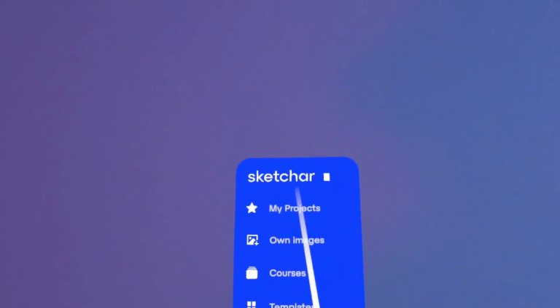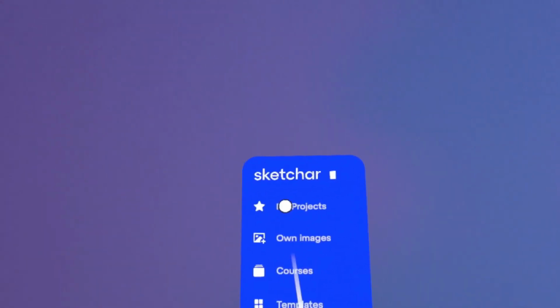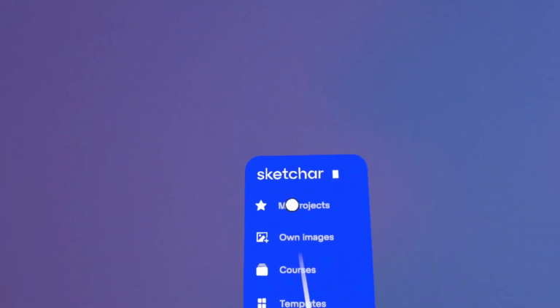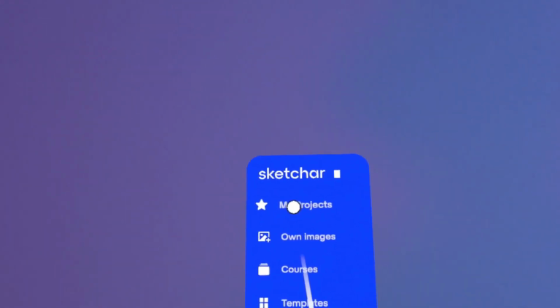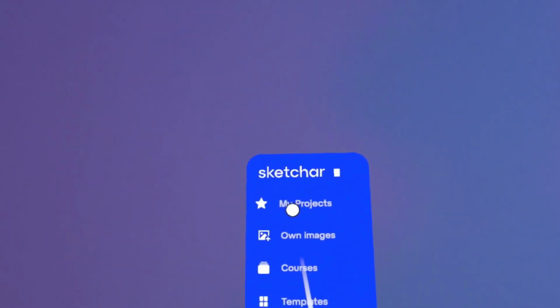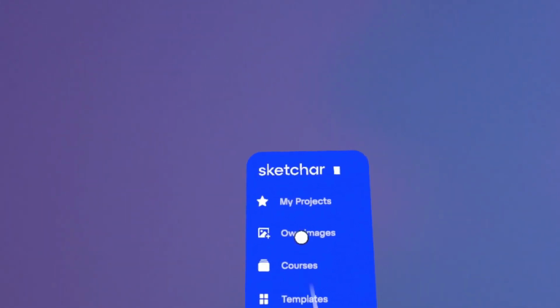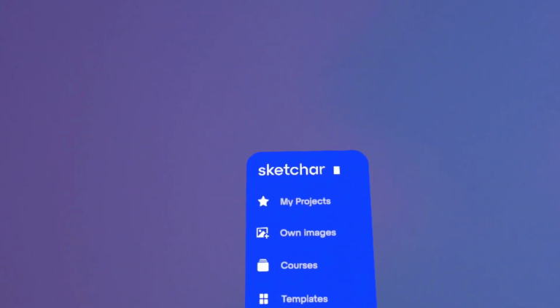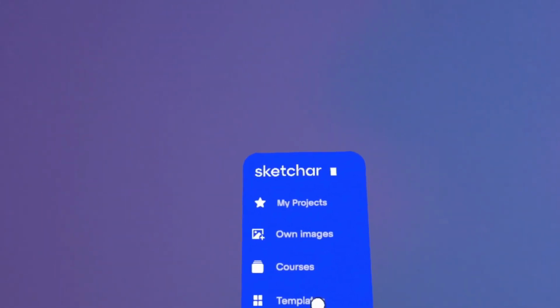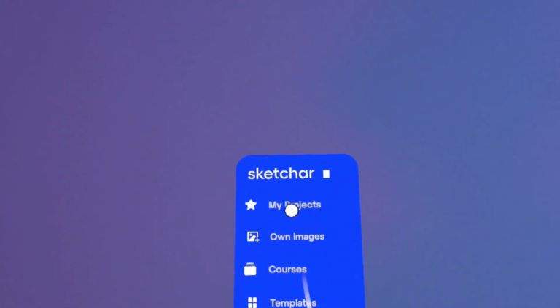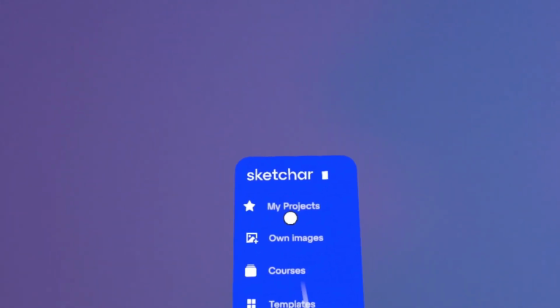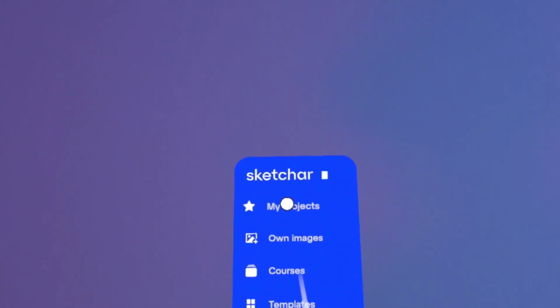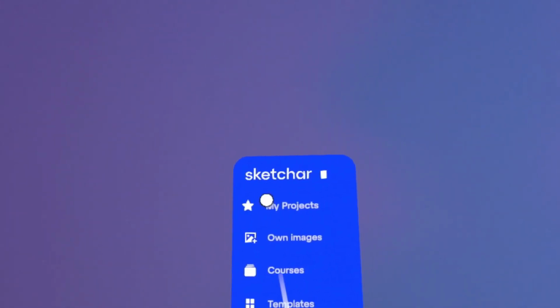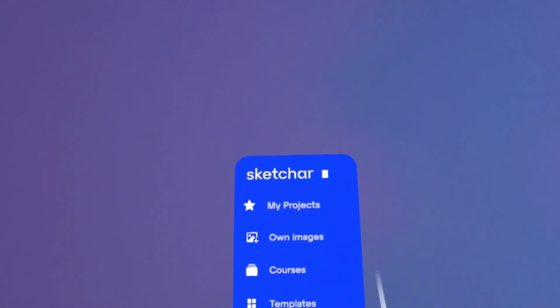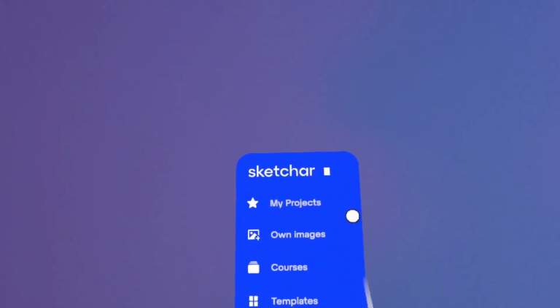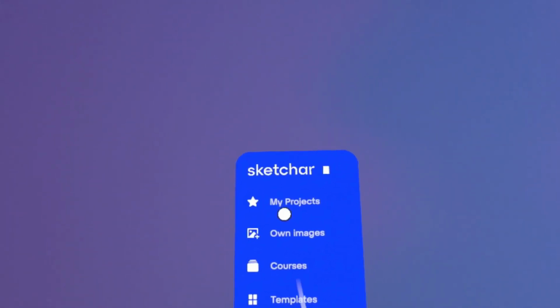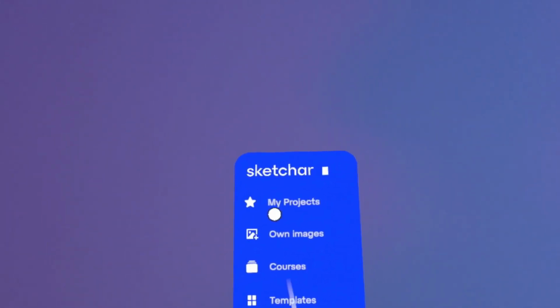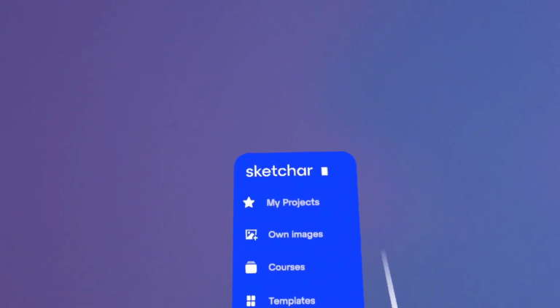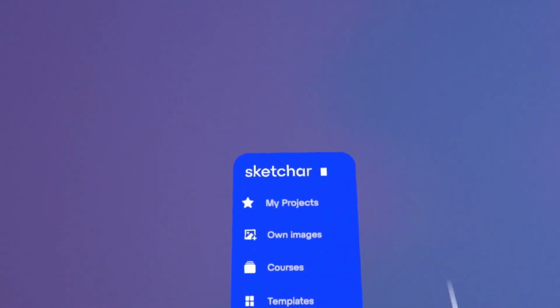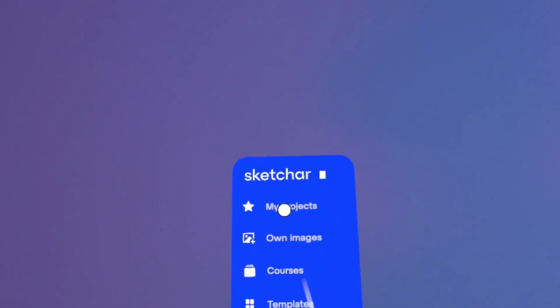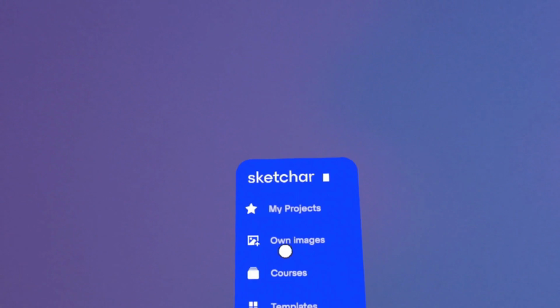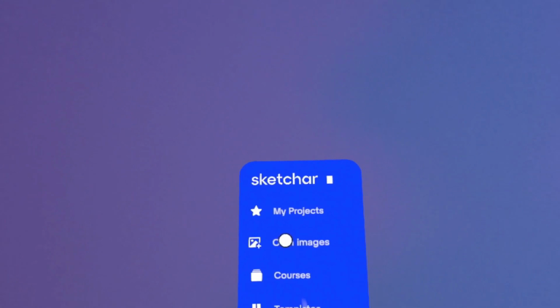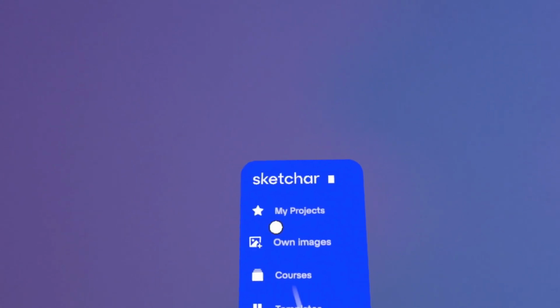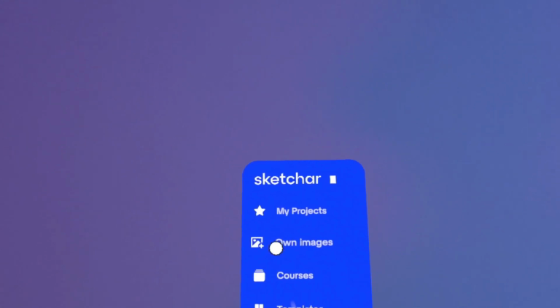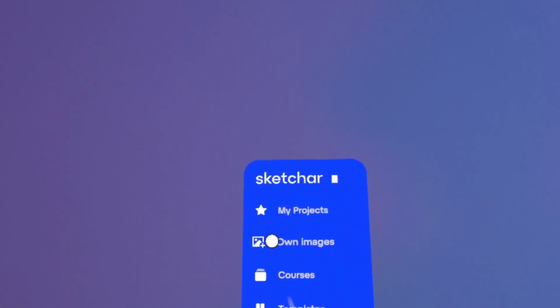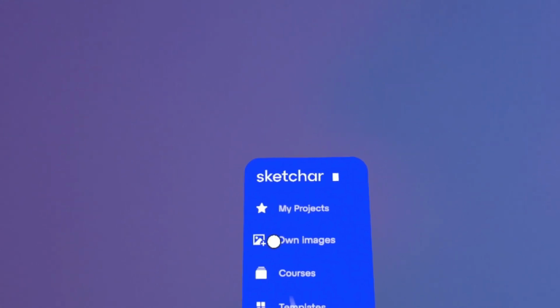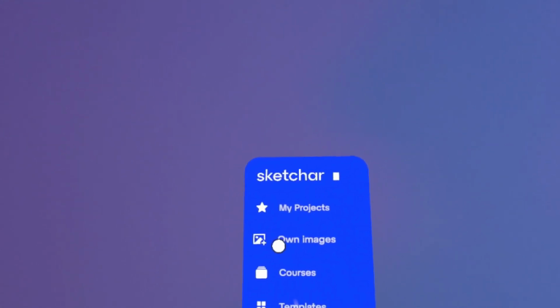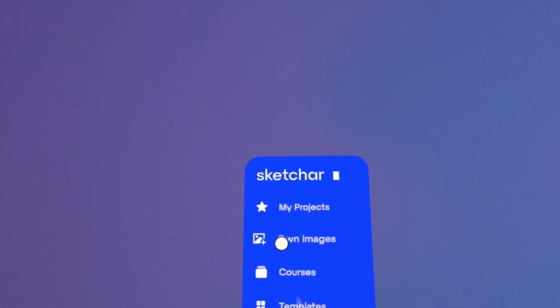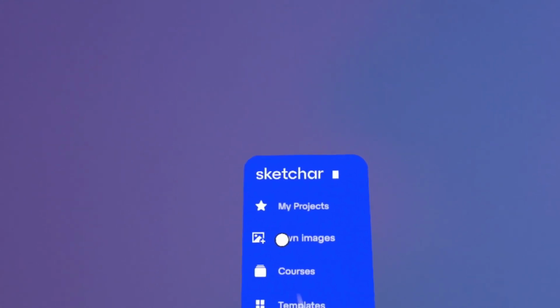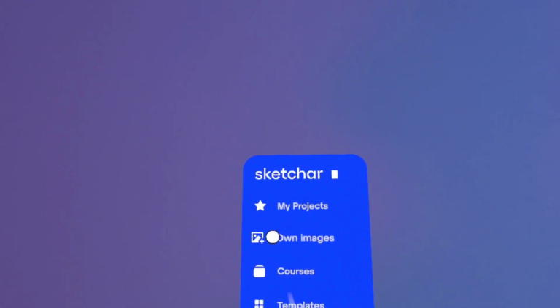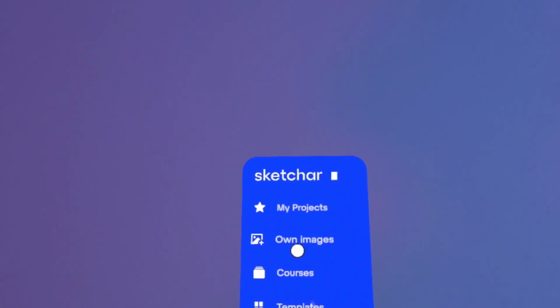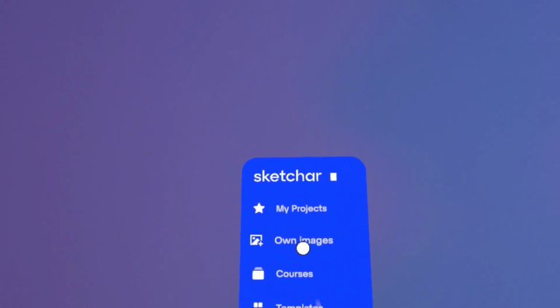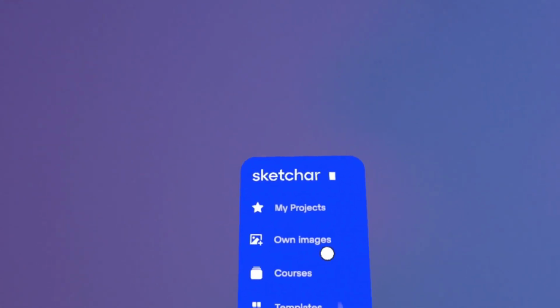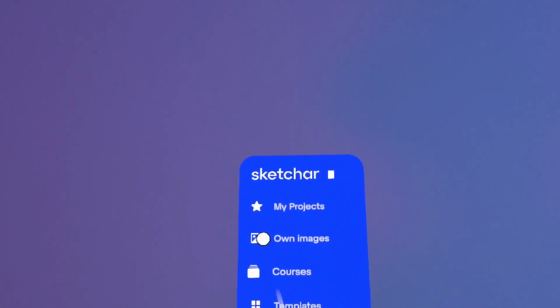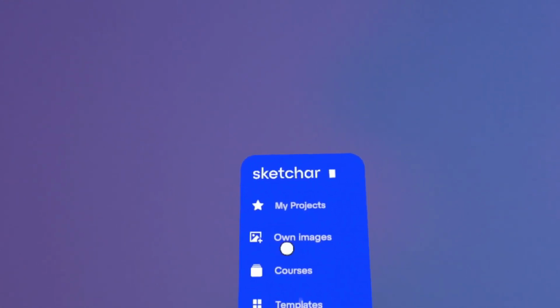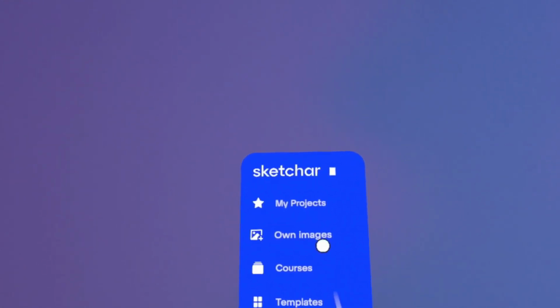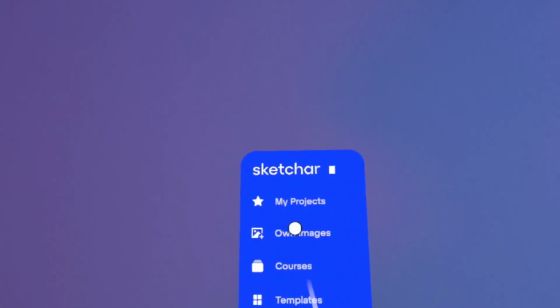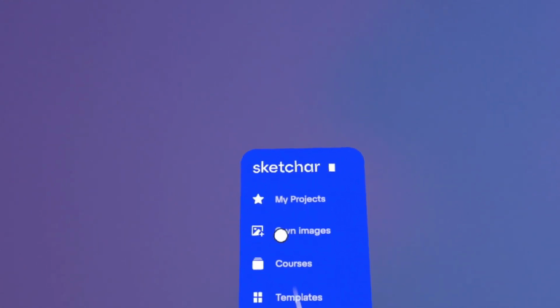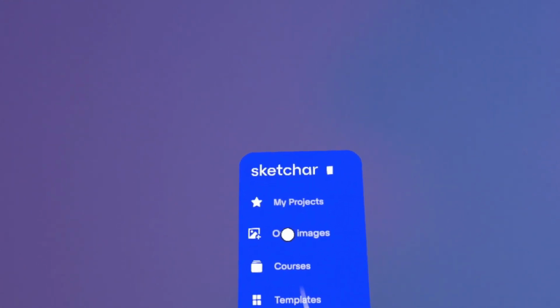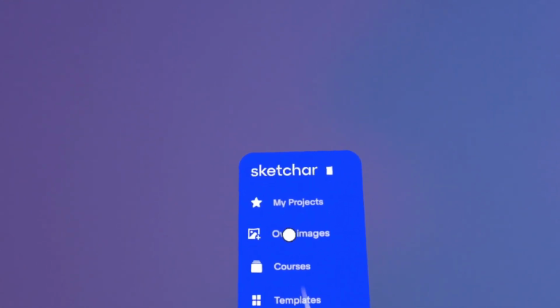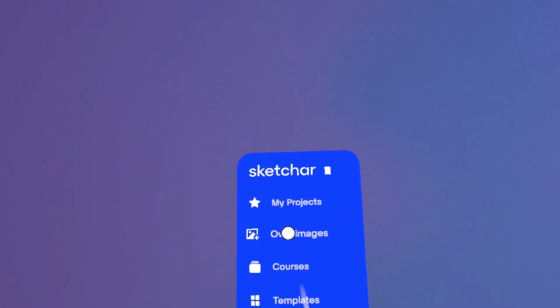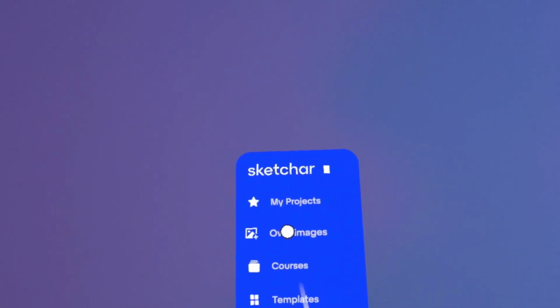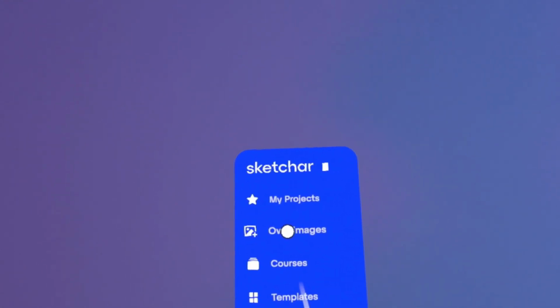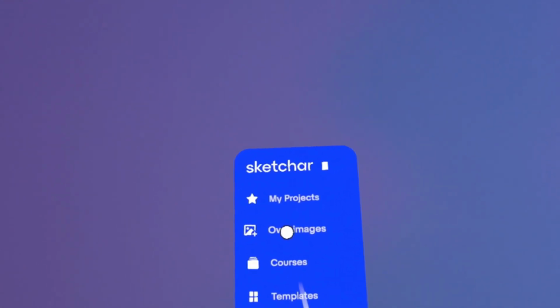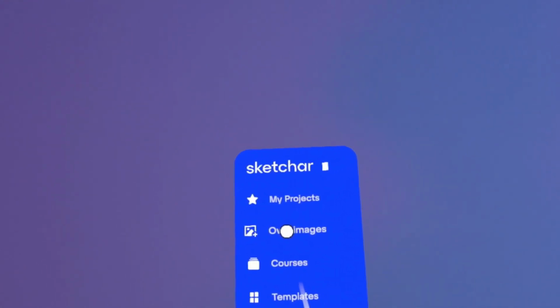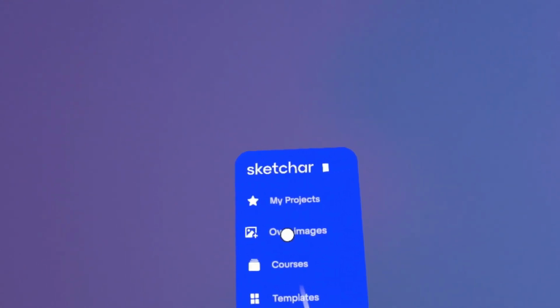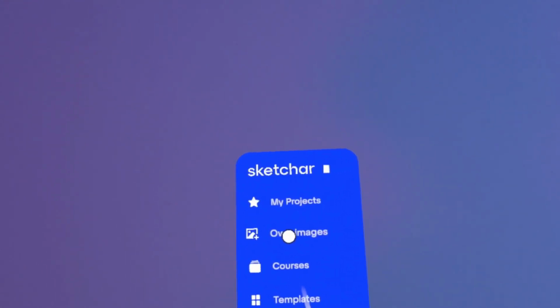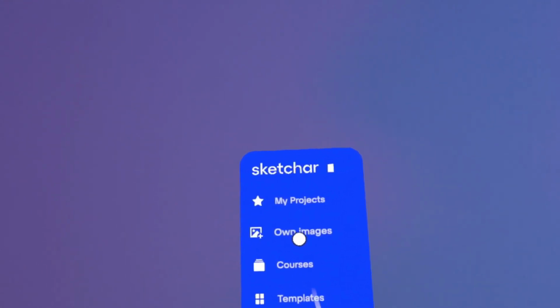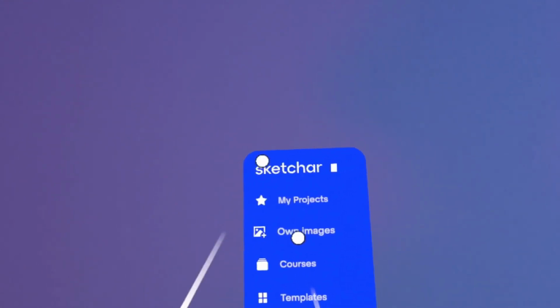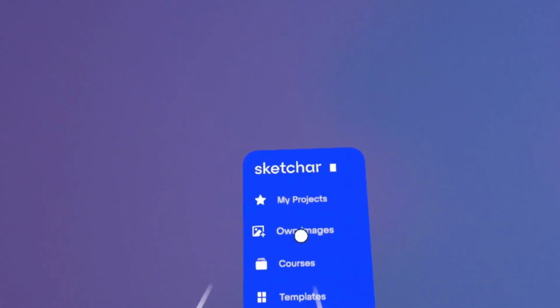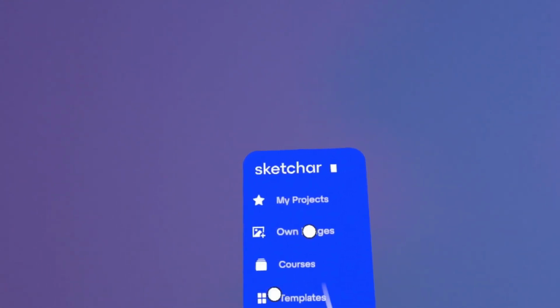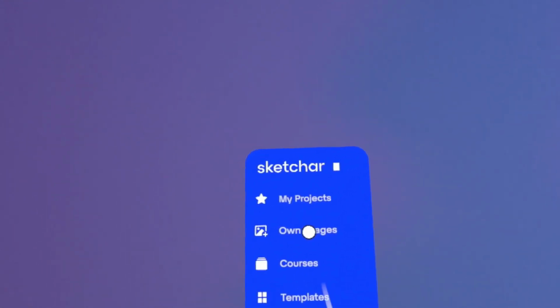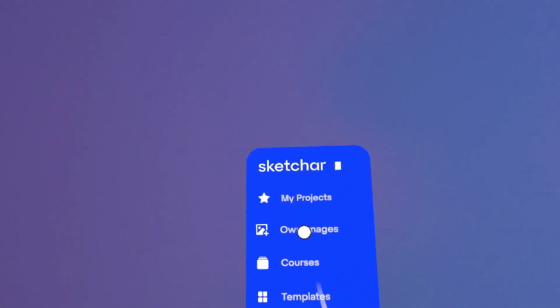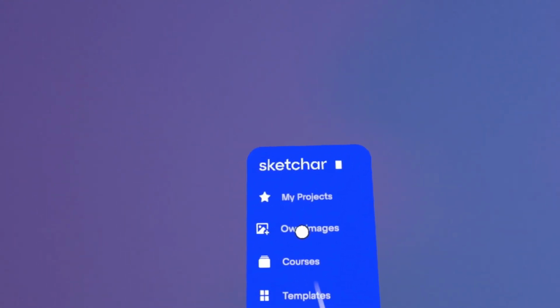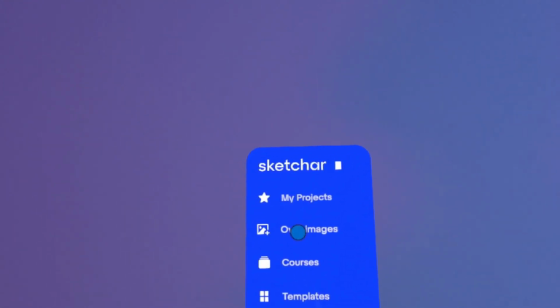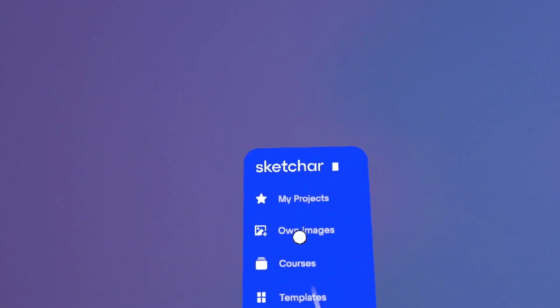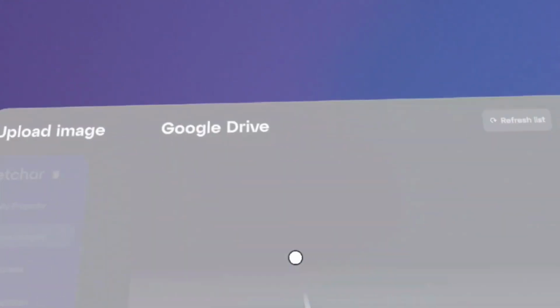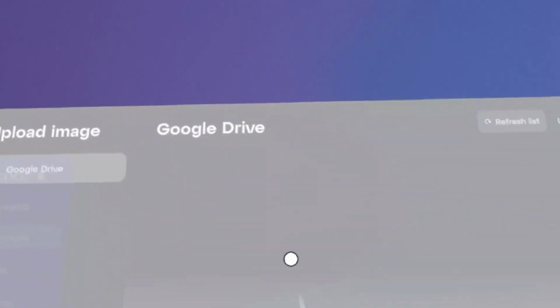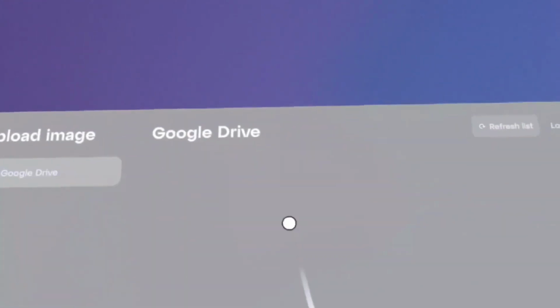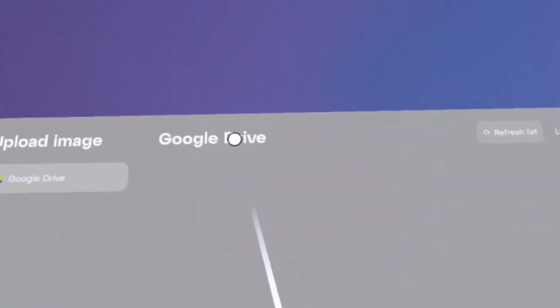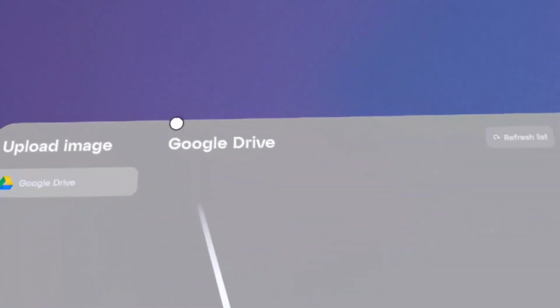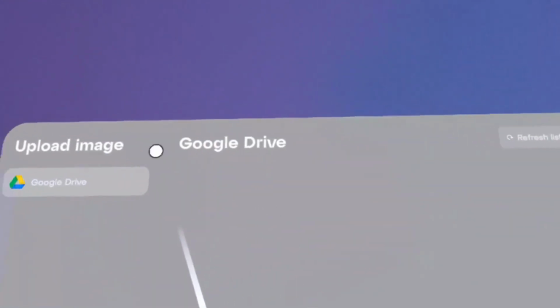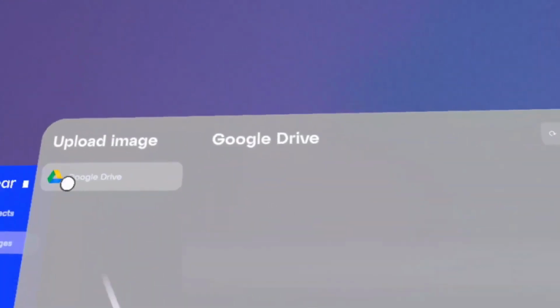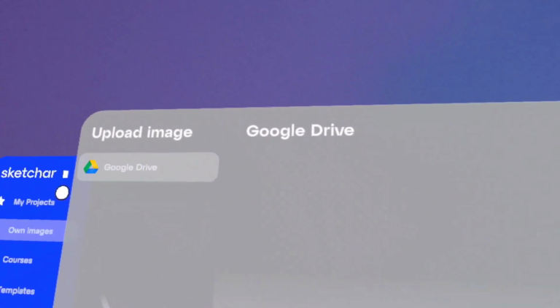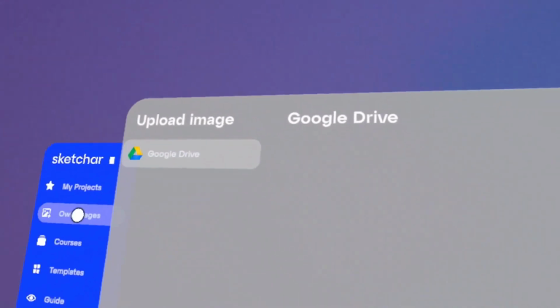In My Projects, you'll find the images I've interacted with when adding them. You can add images to the Skechr app via Google Drive.